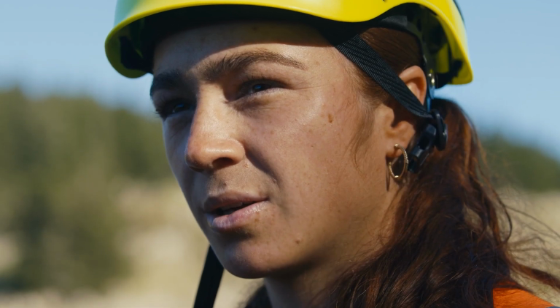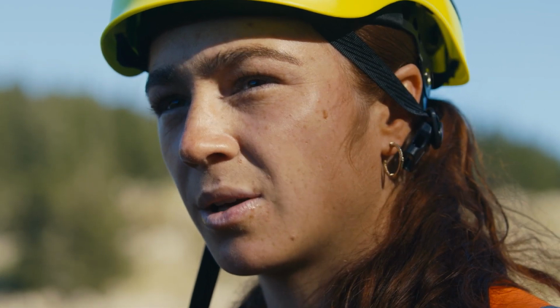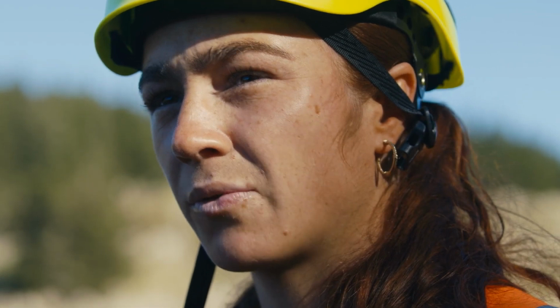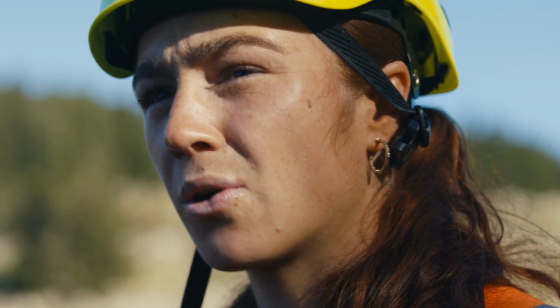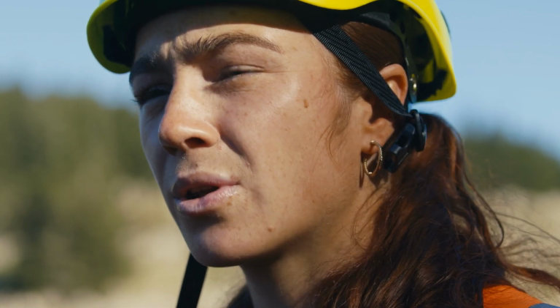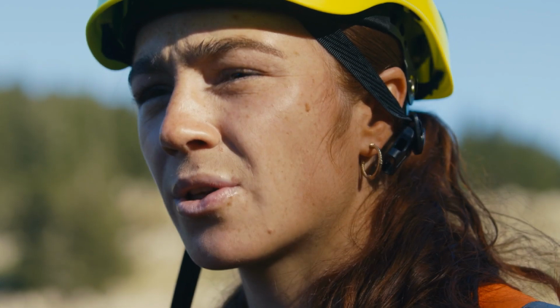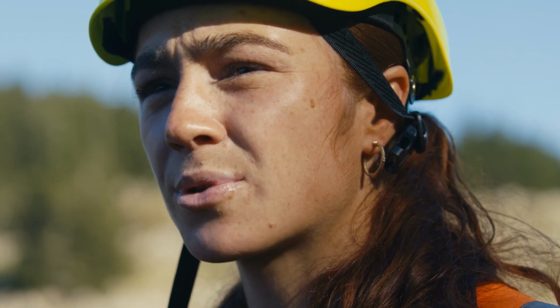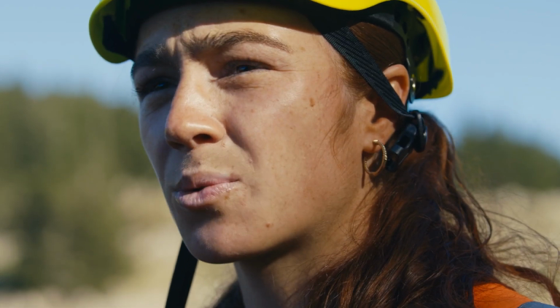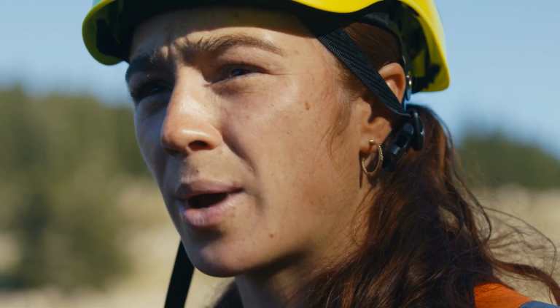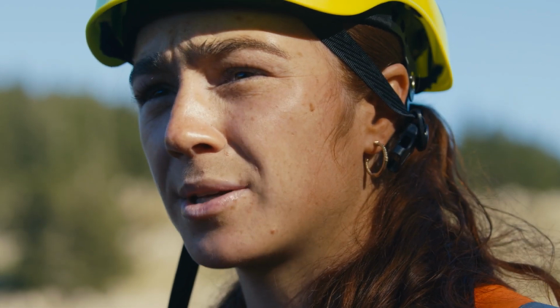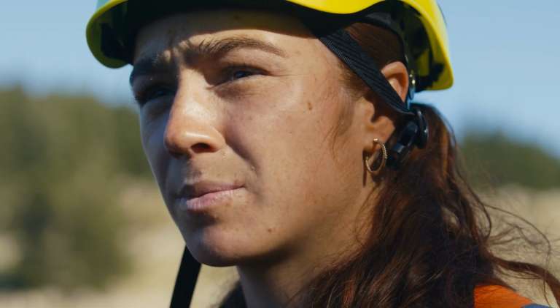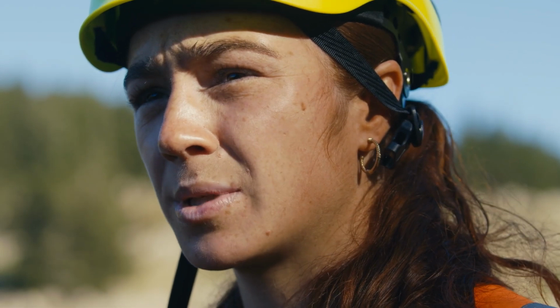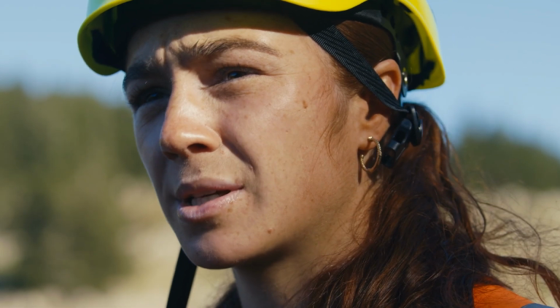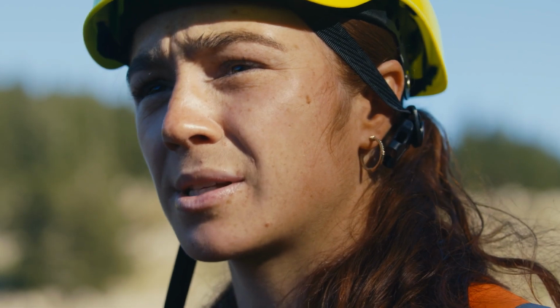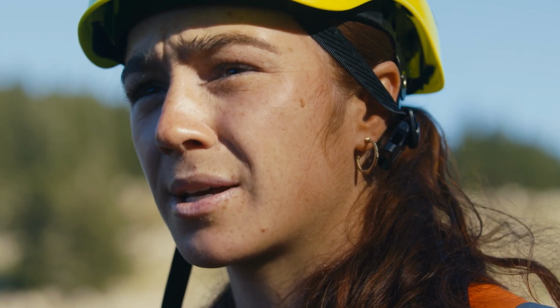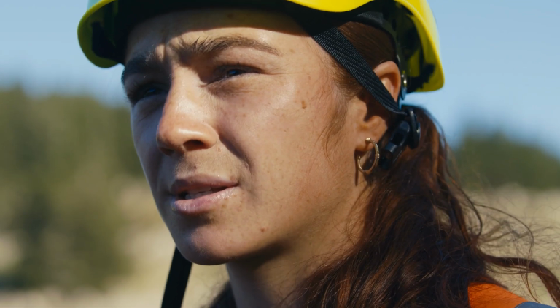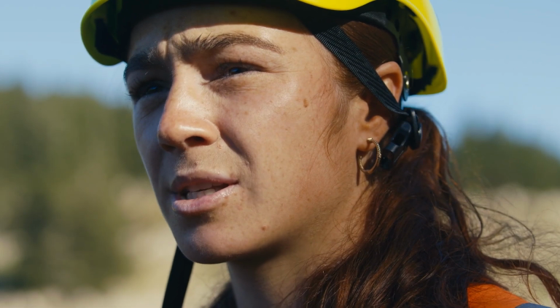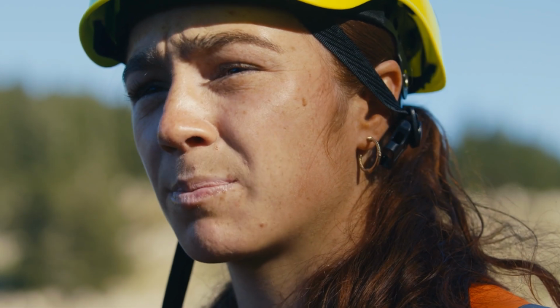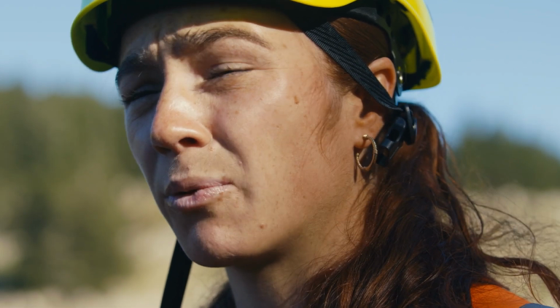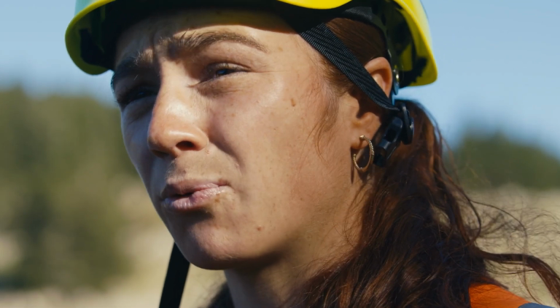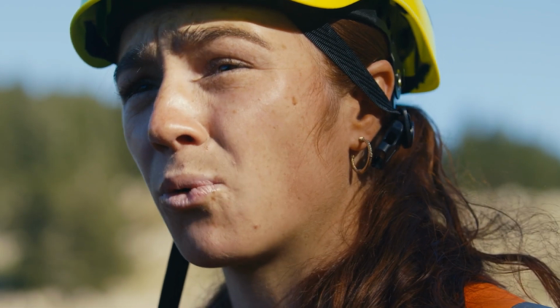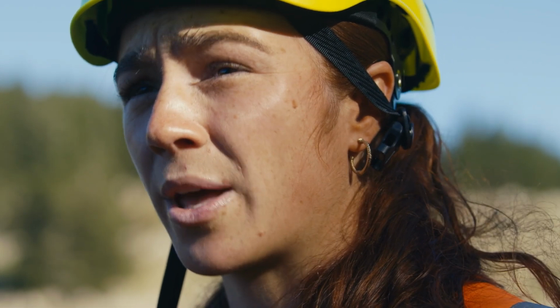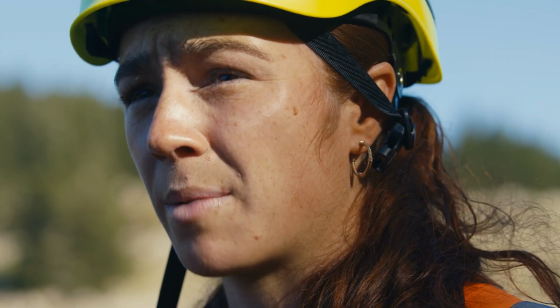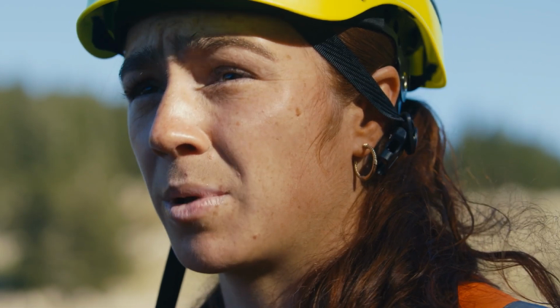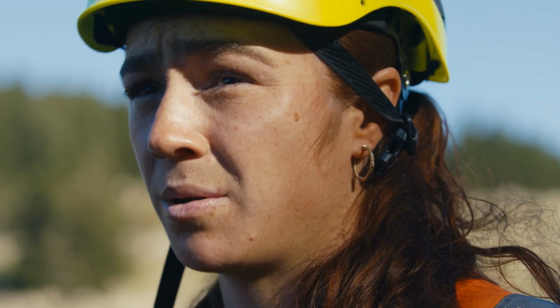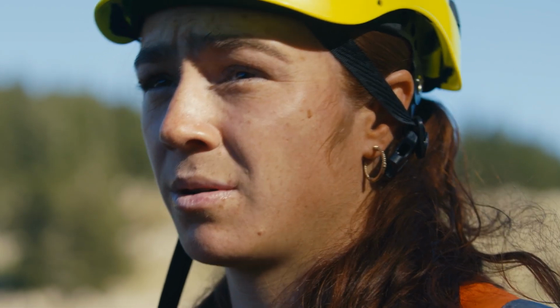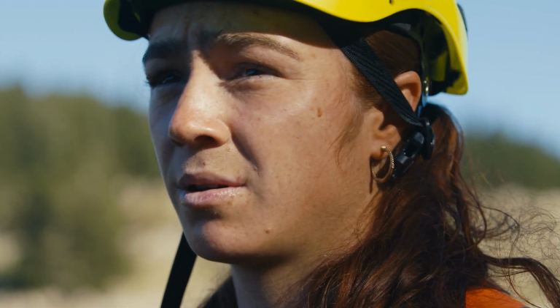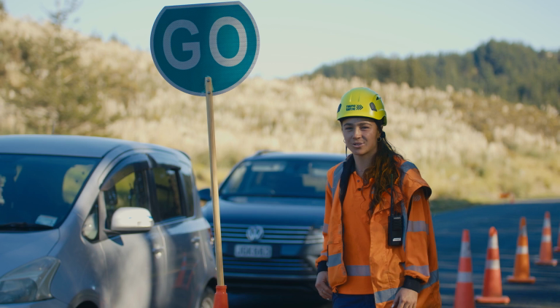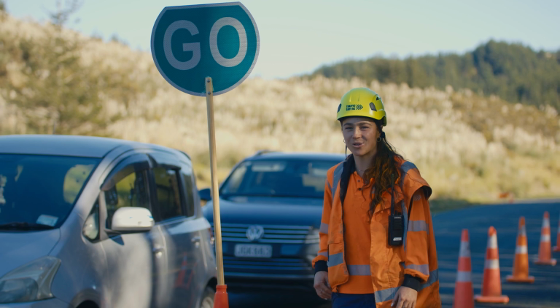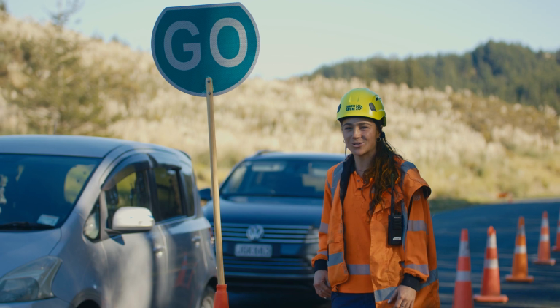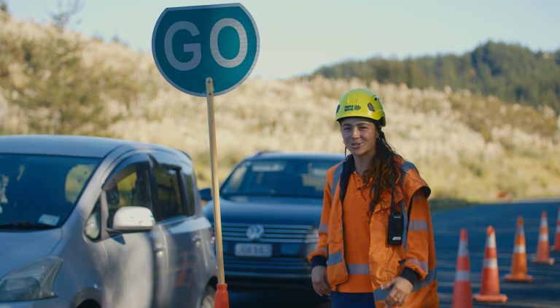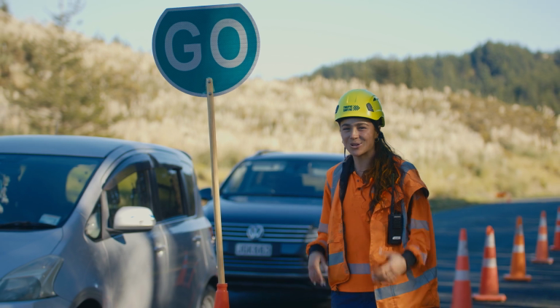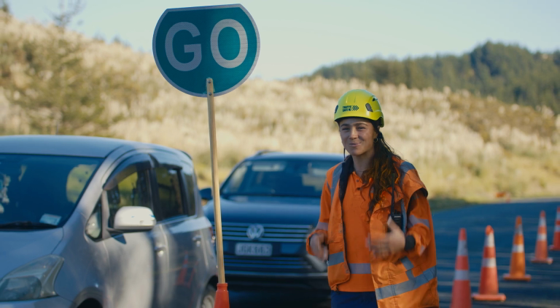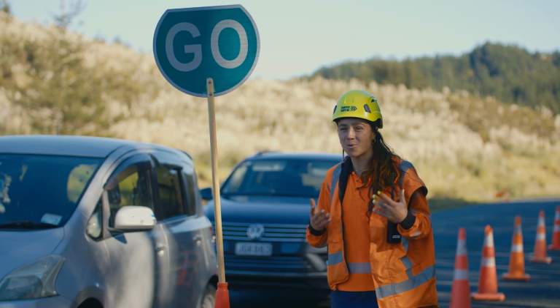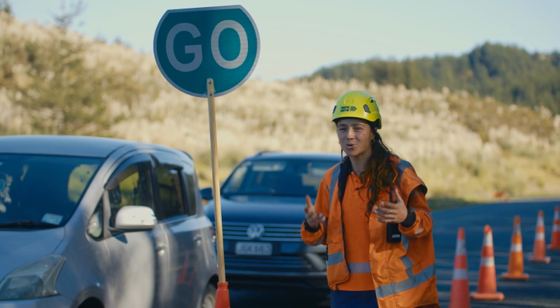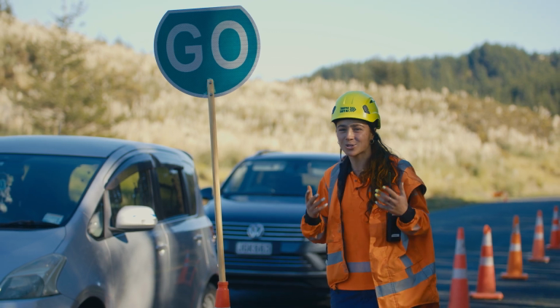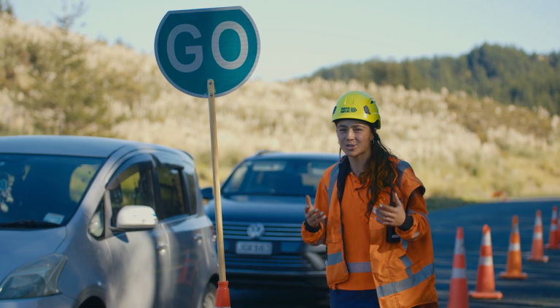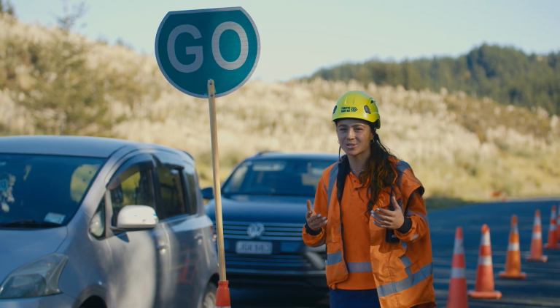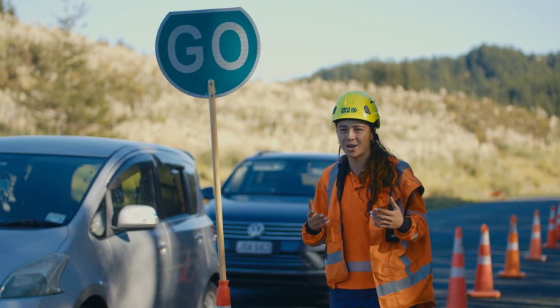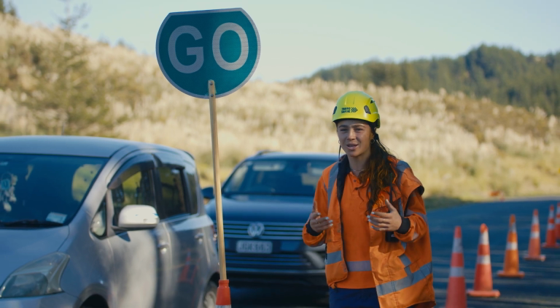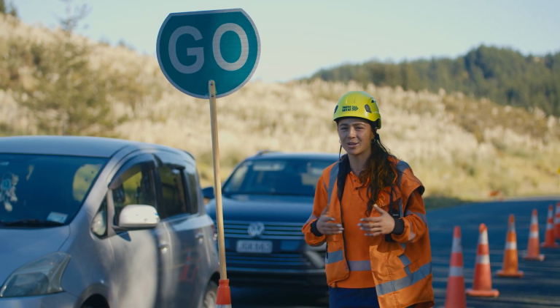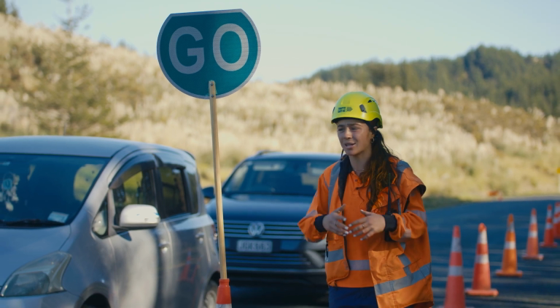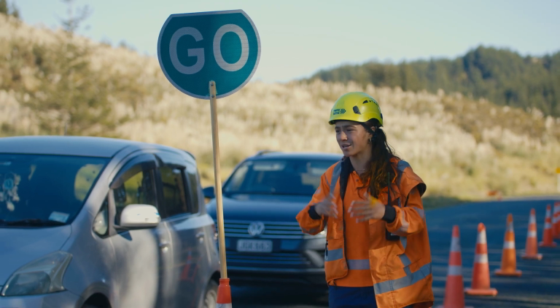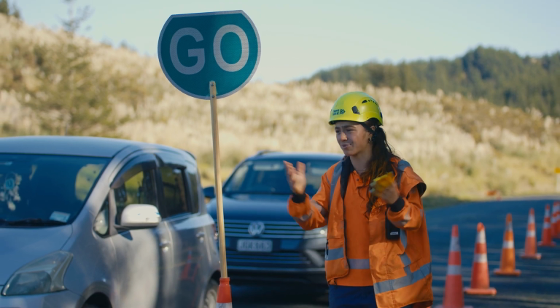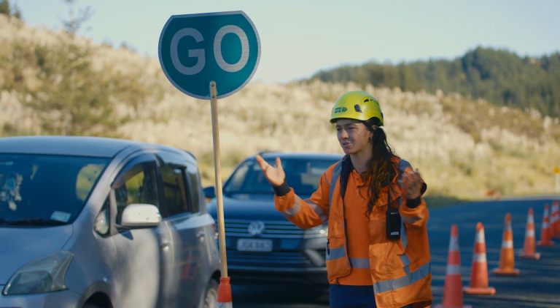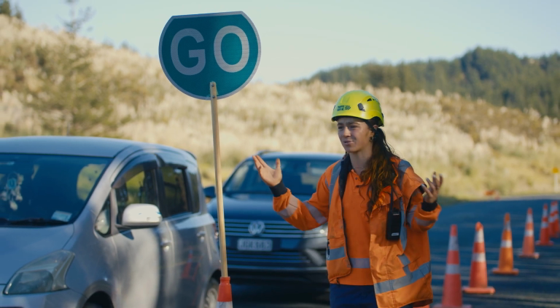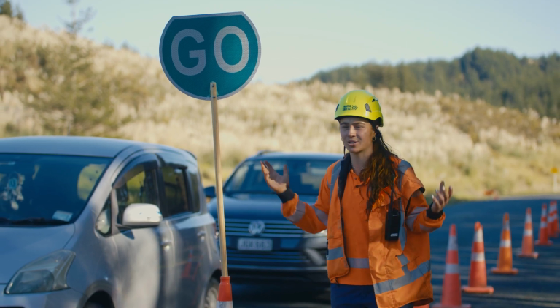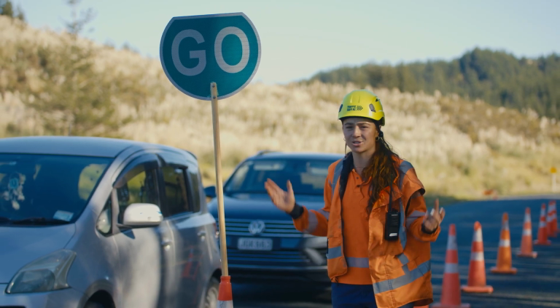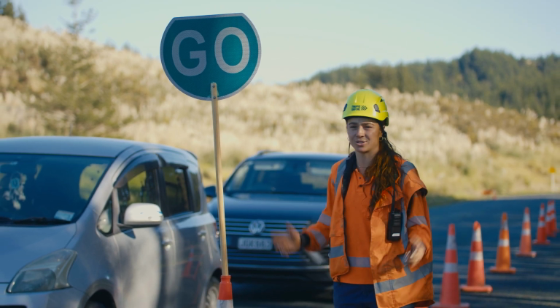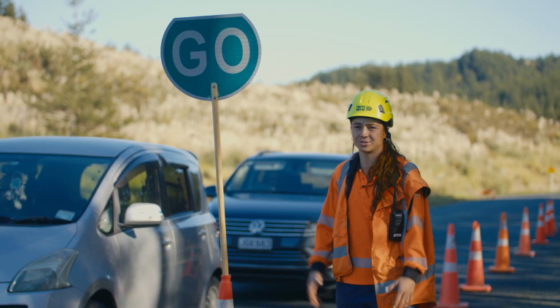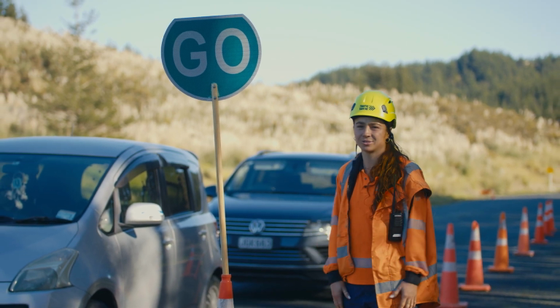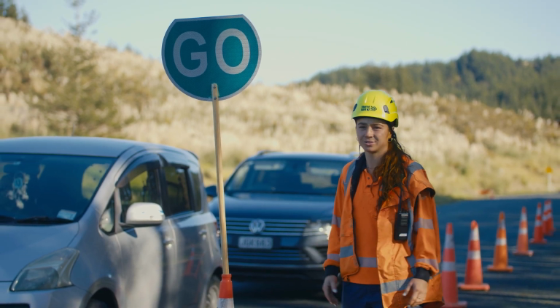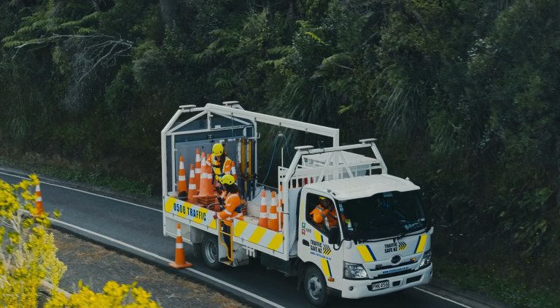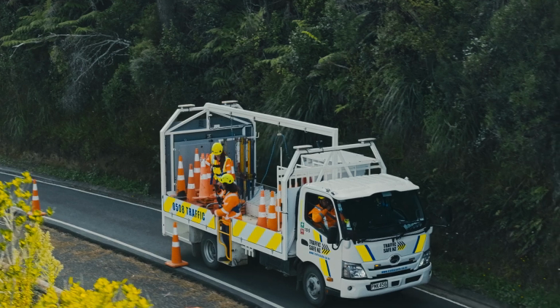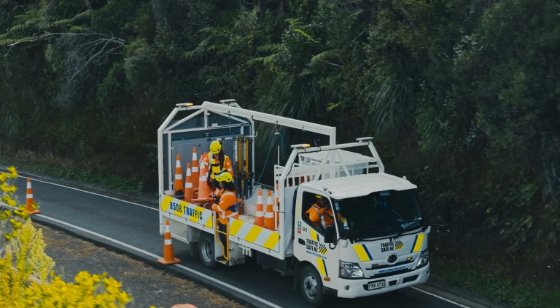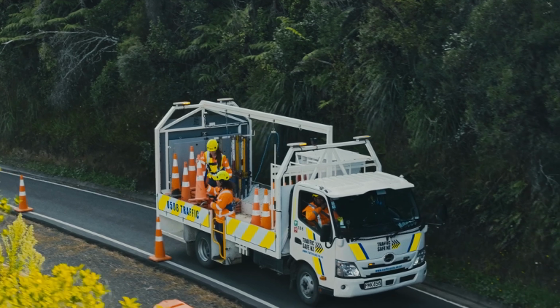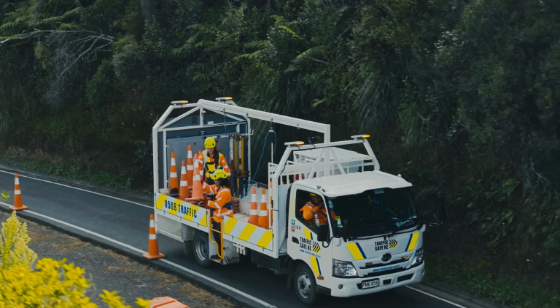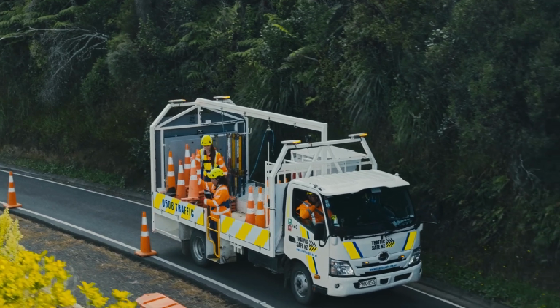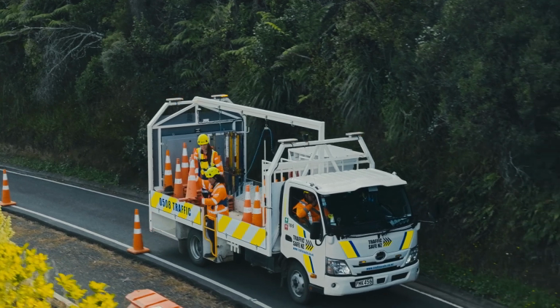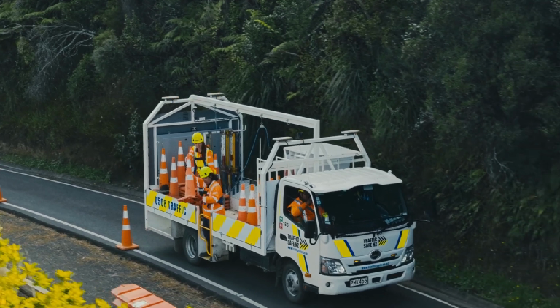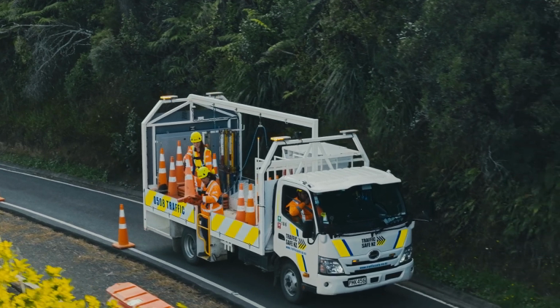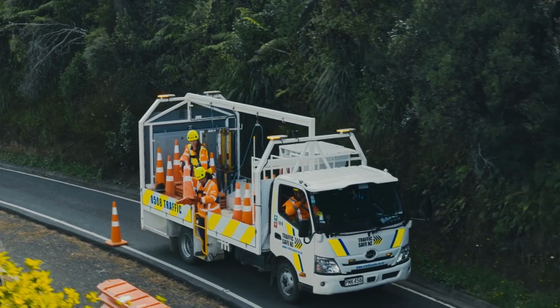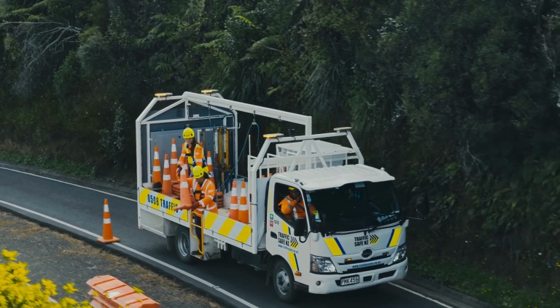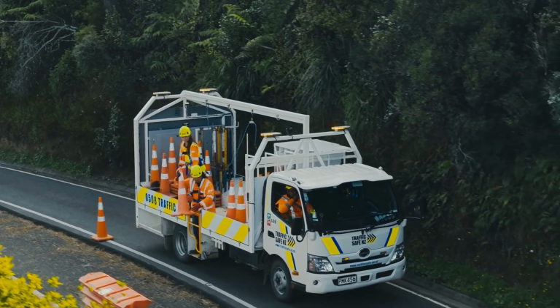If only there was a way to predict accidents before they happen. To constantly monitor the site in every direction. To keep our staff and crew safe.